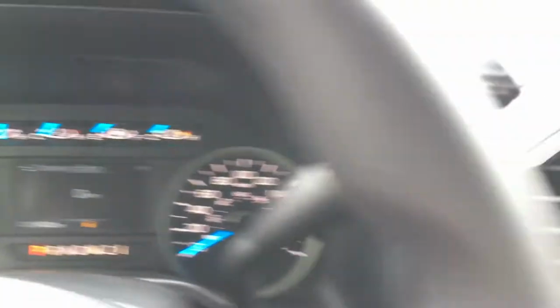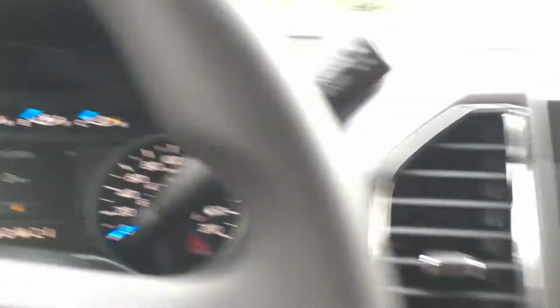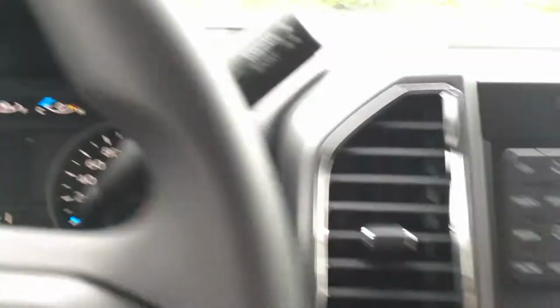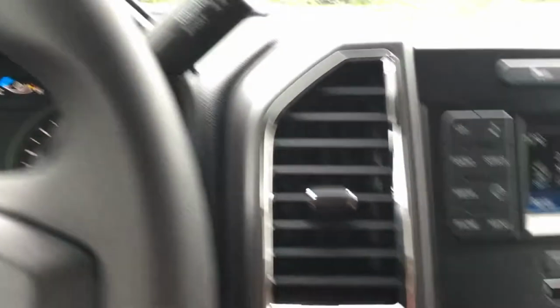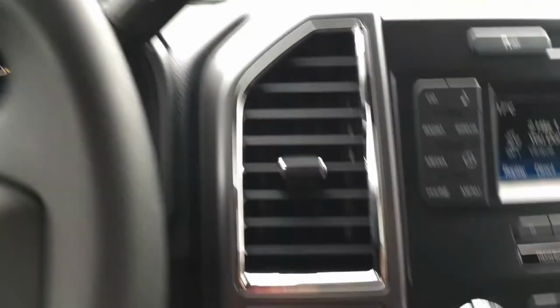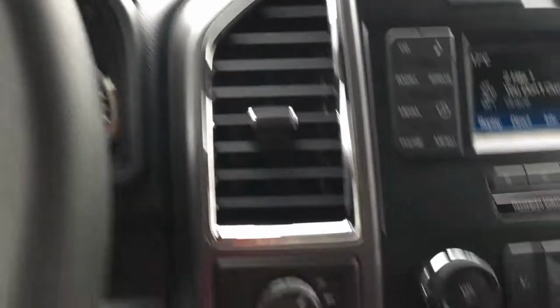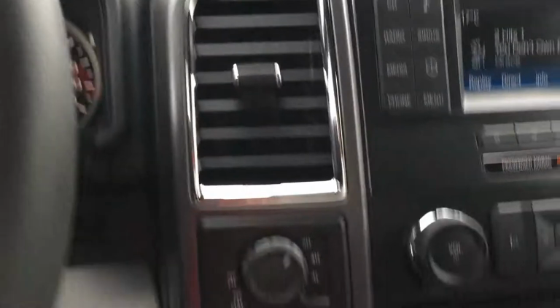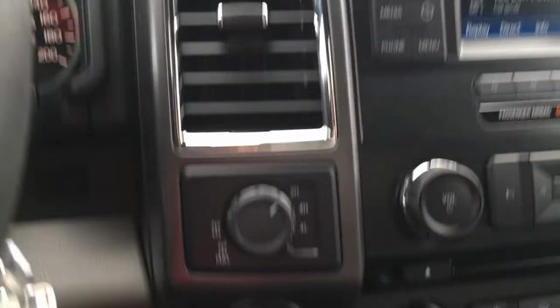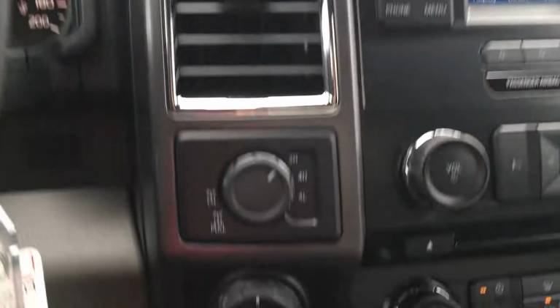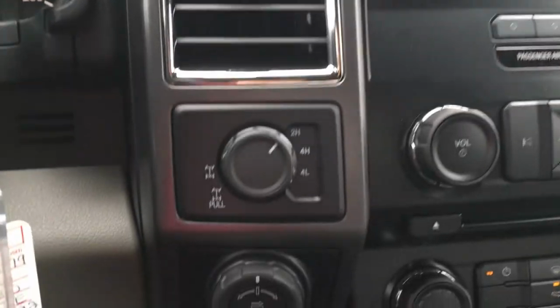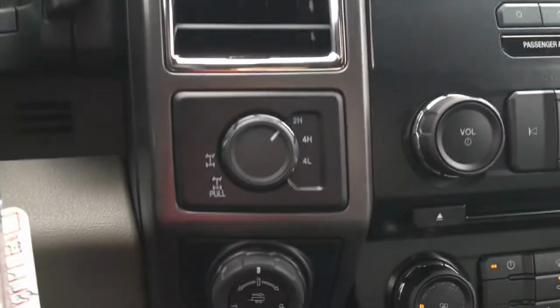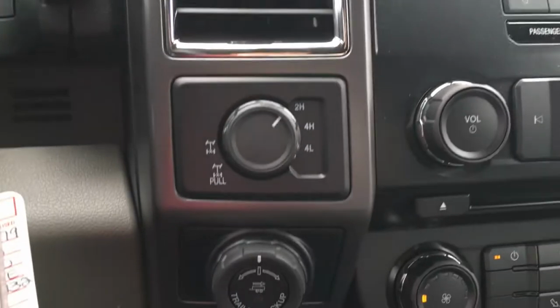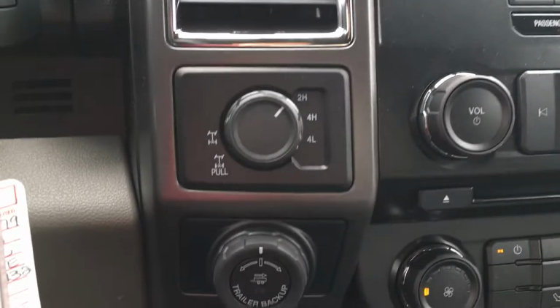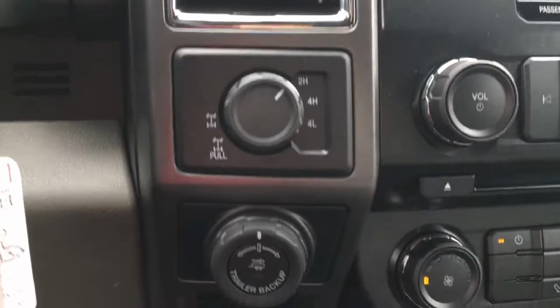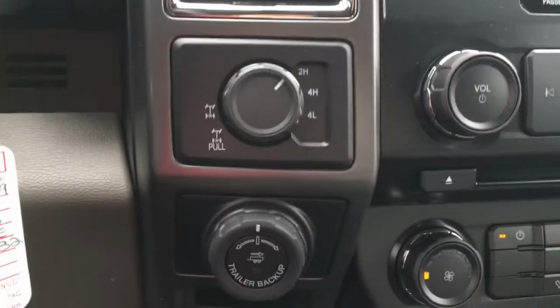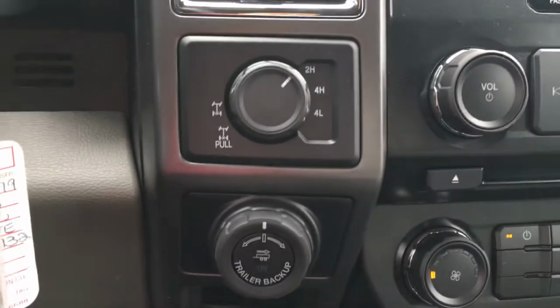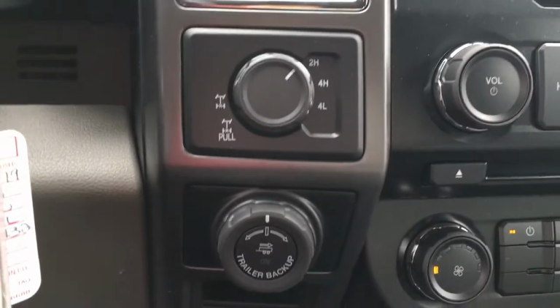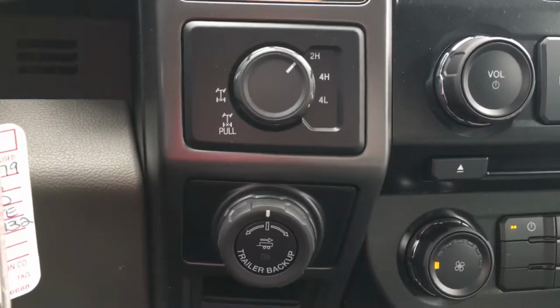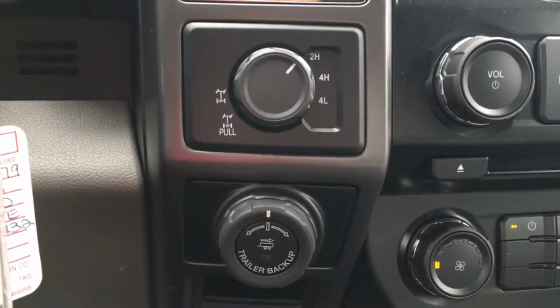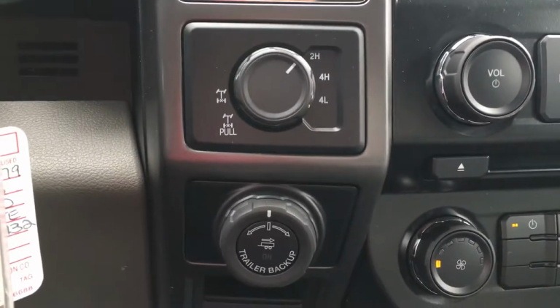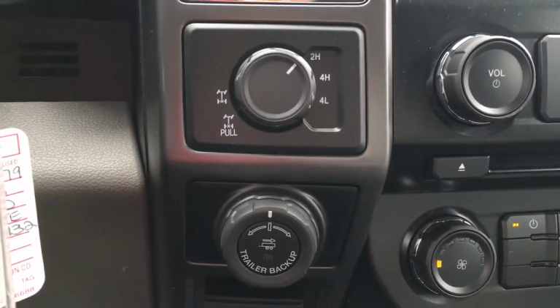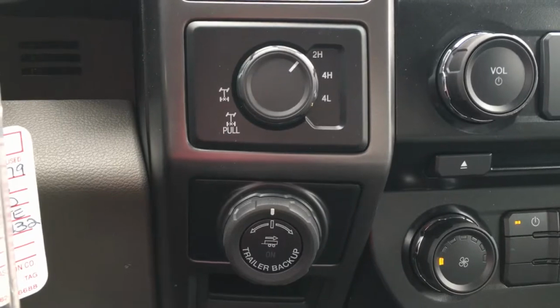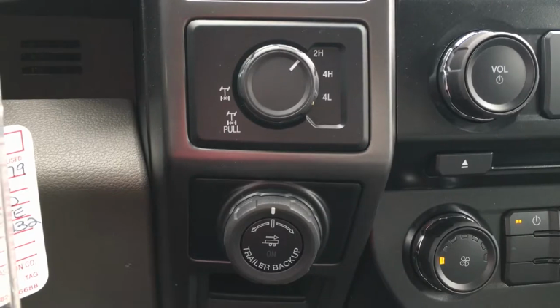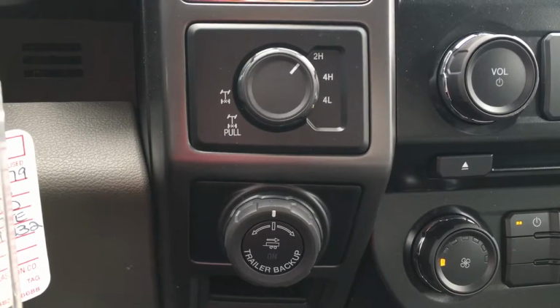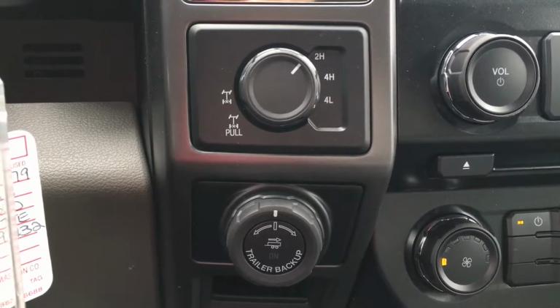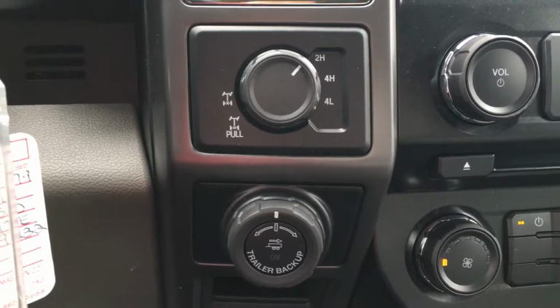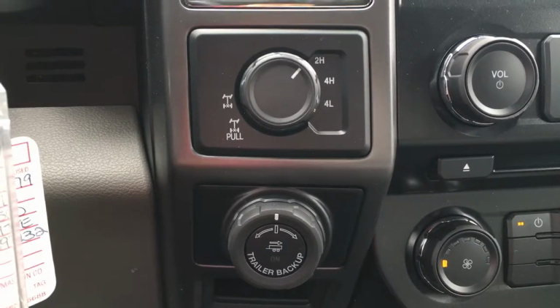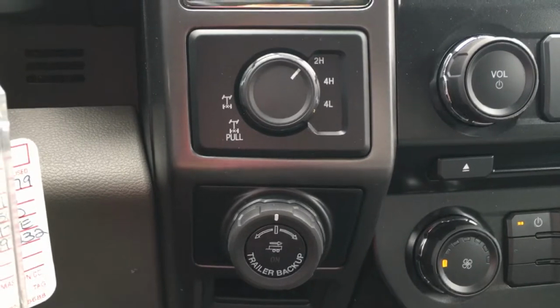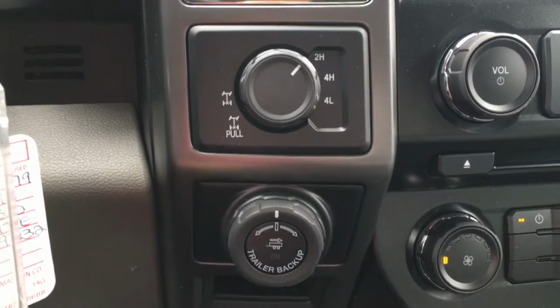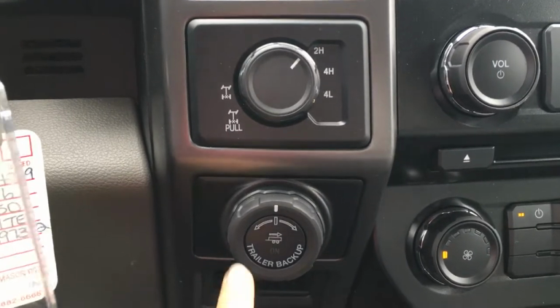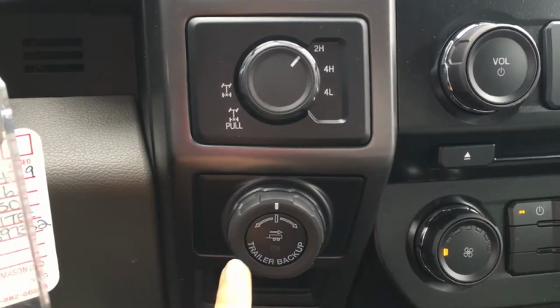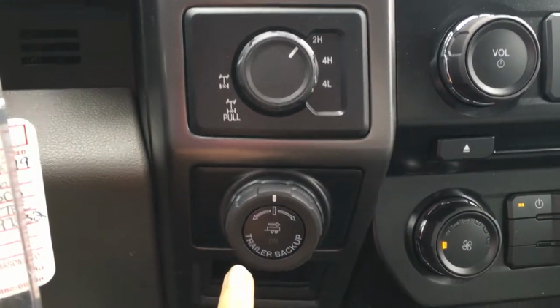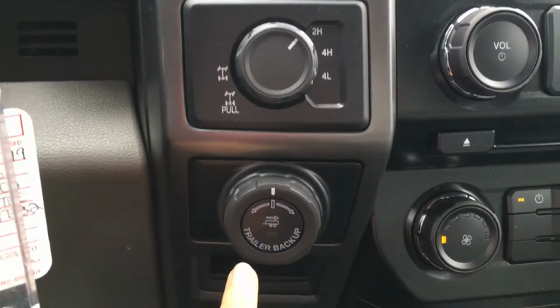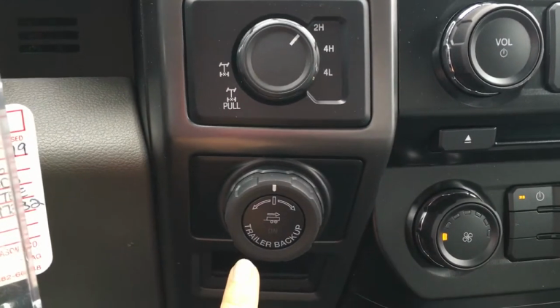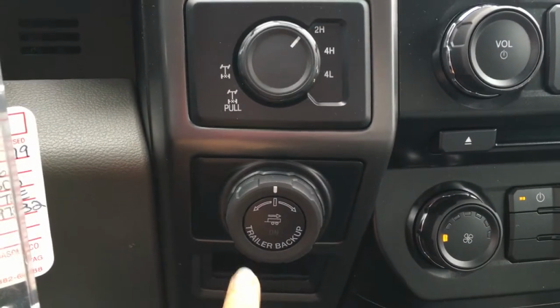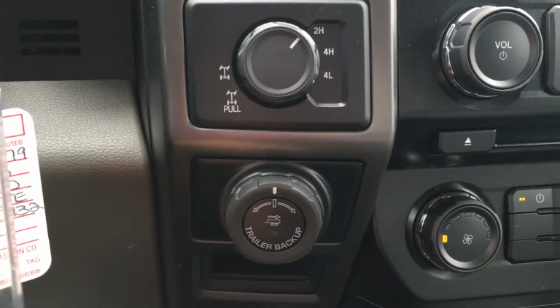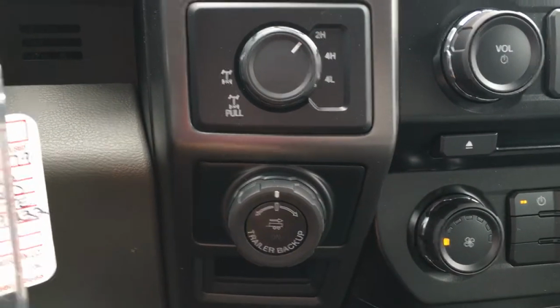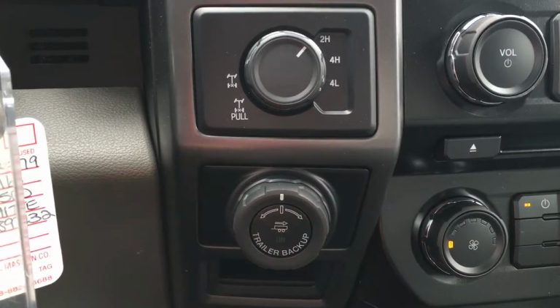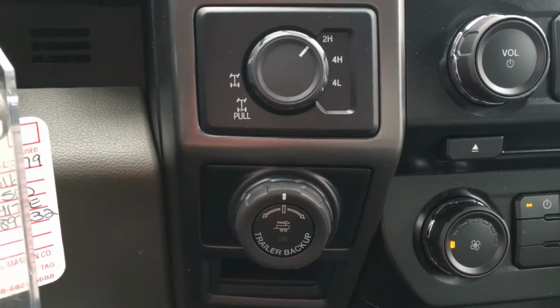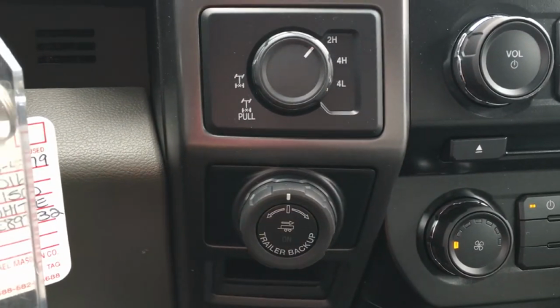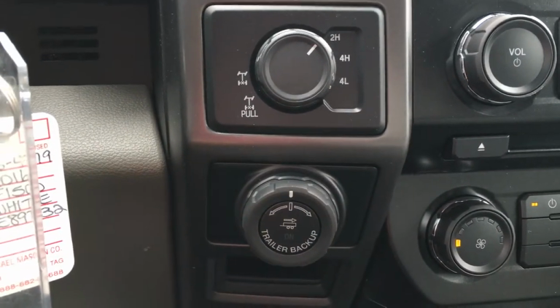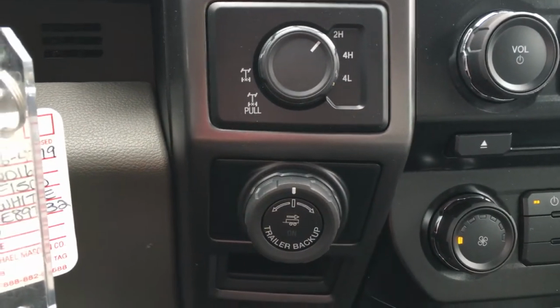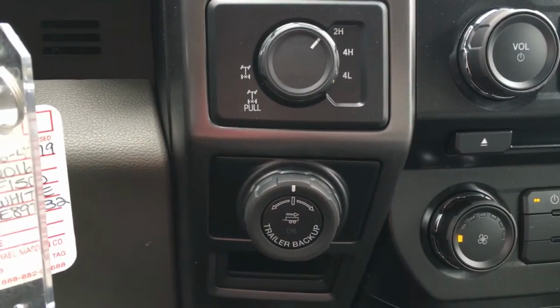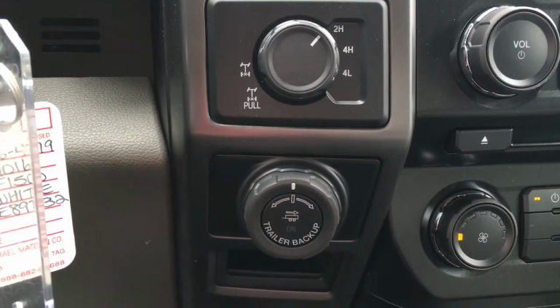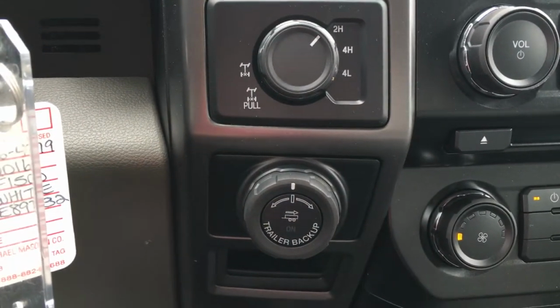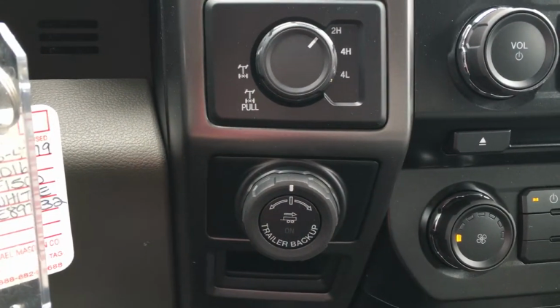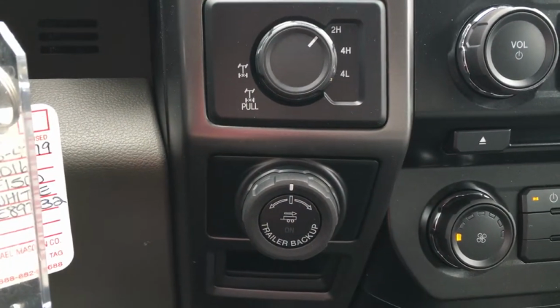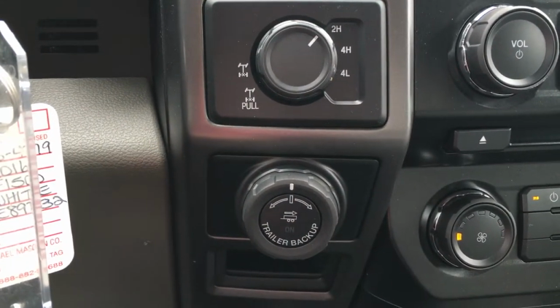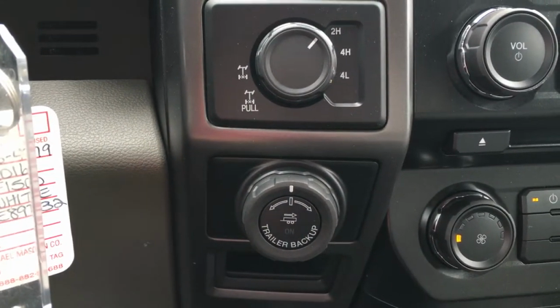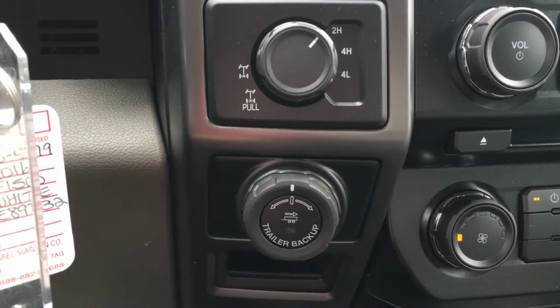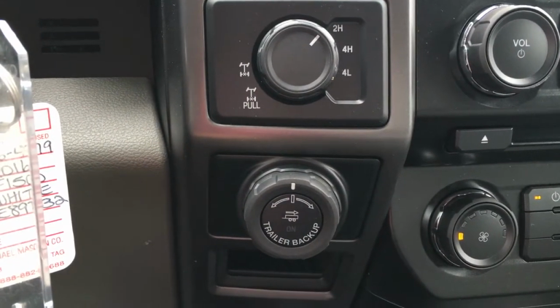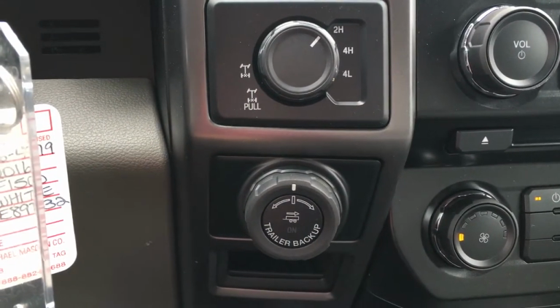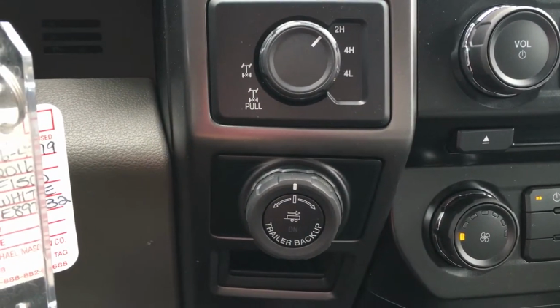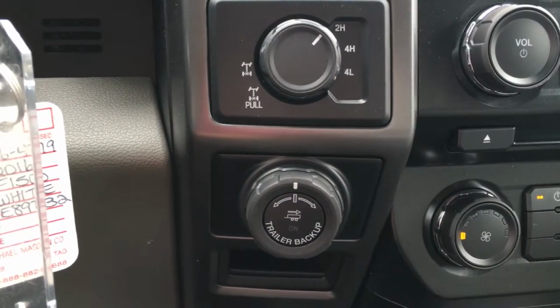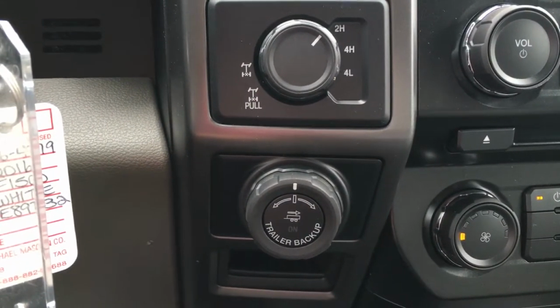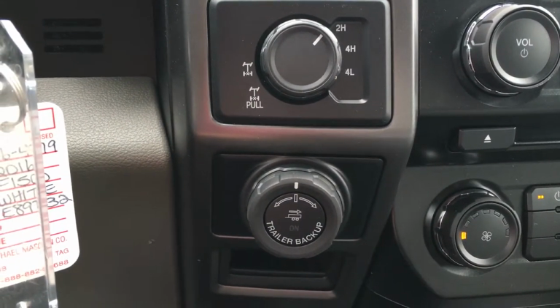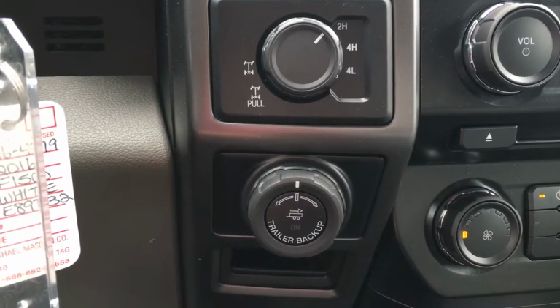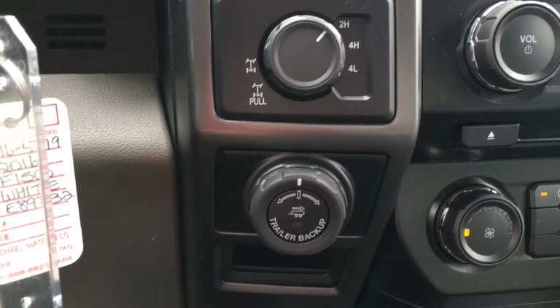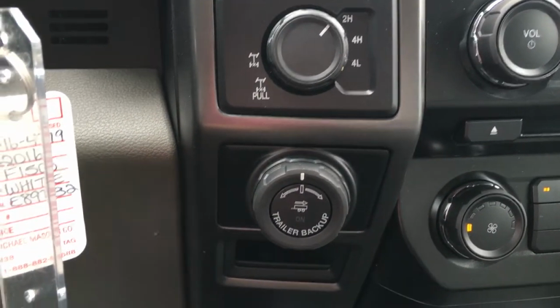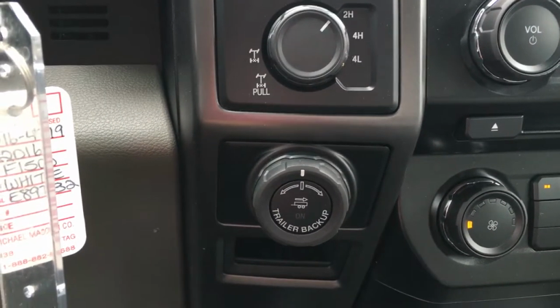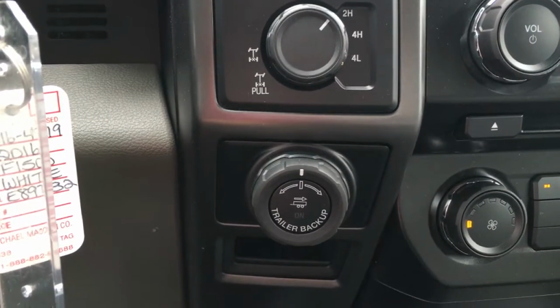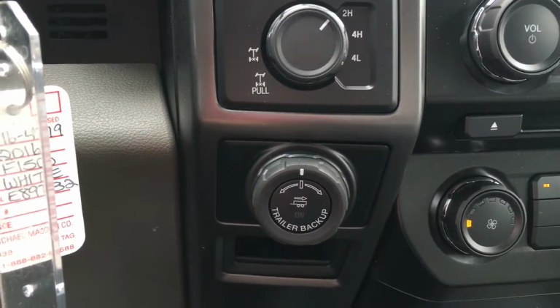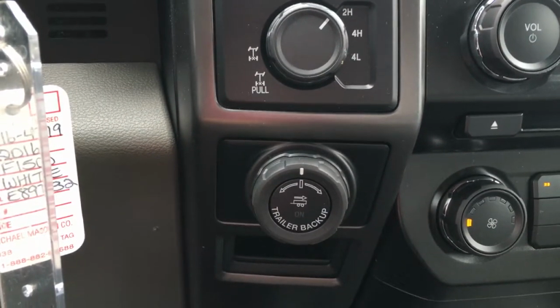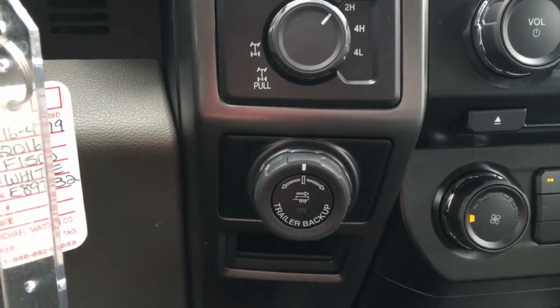On the side of the steering wheel you have the 4x4 with locking differential, as well as the pro trailer backup system. That makes backing up a trailer as simple as turning that knob.